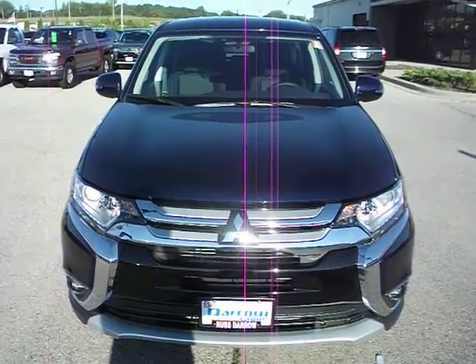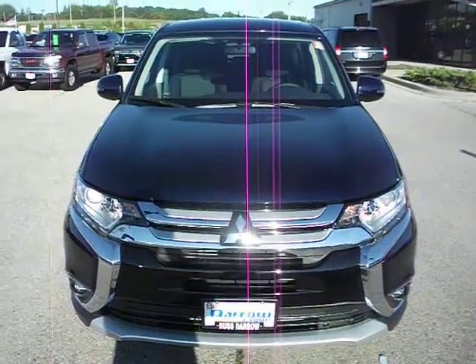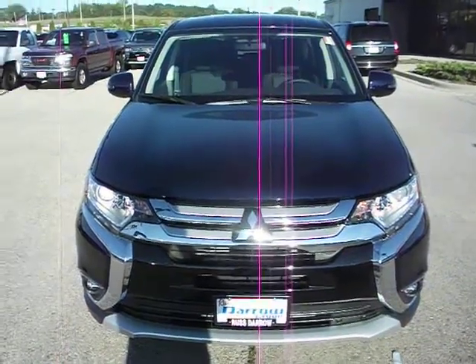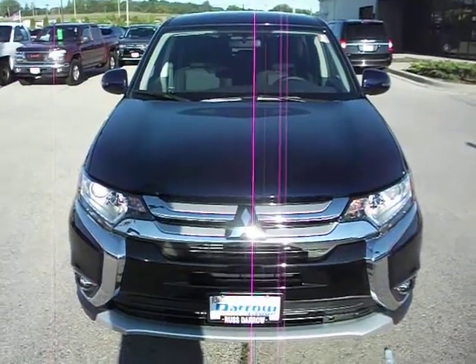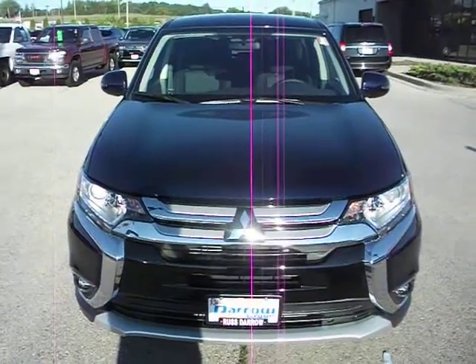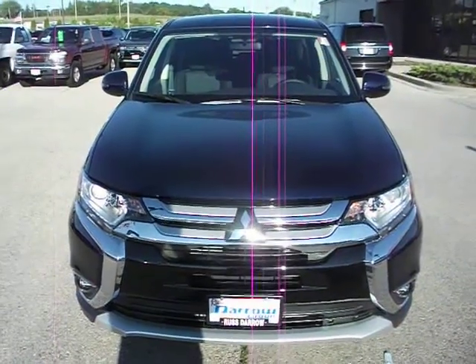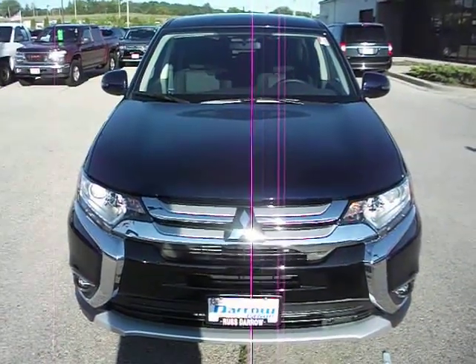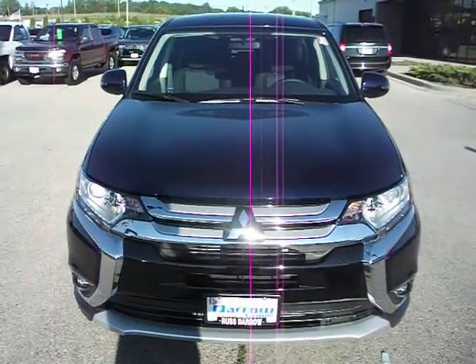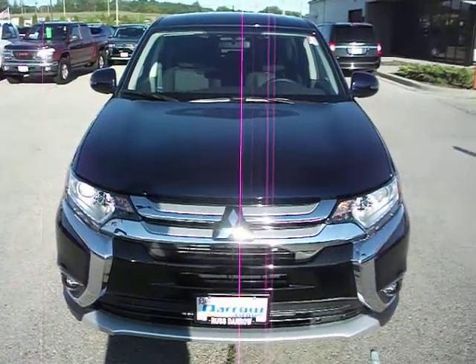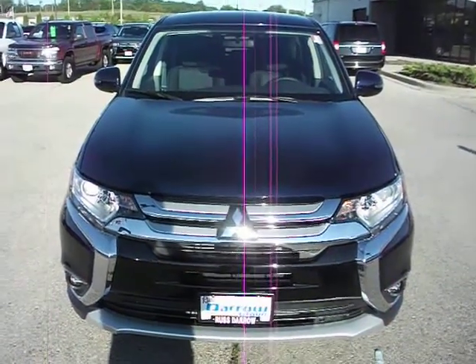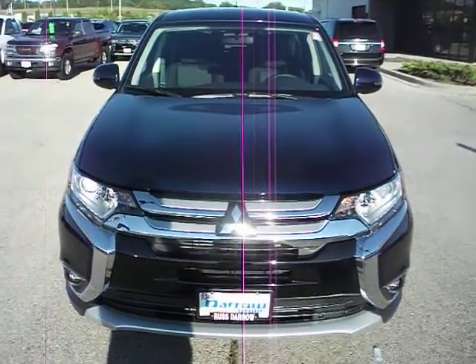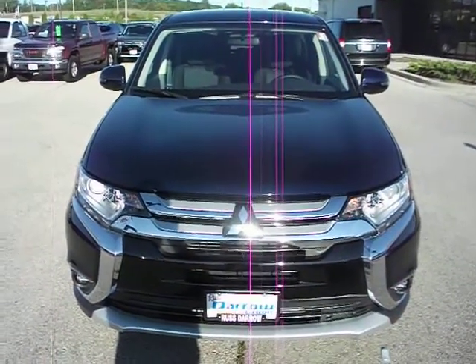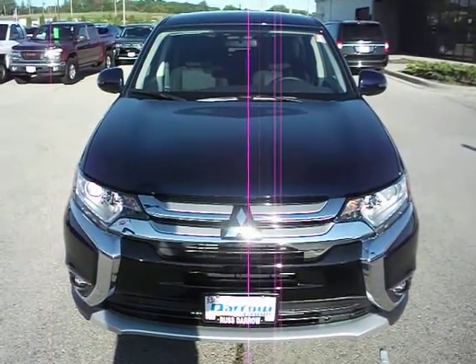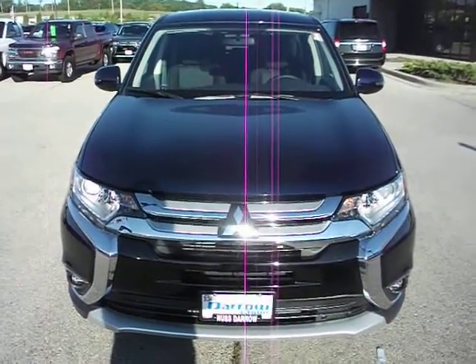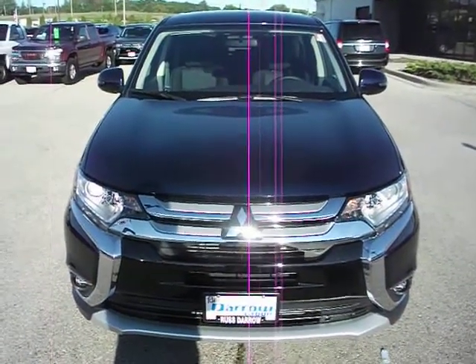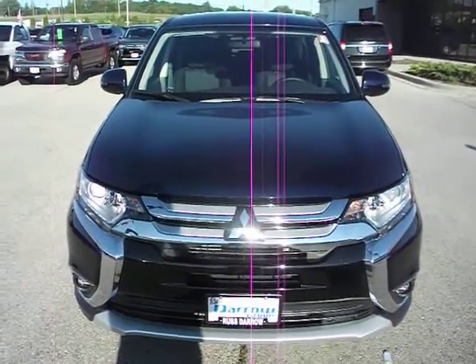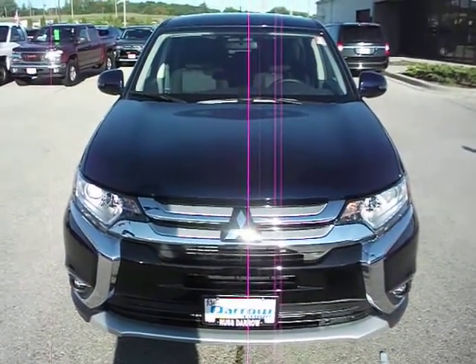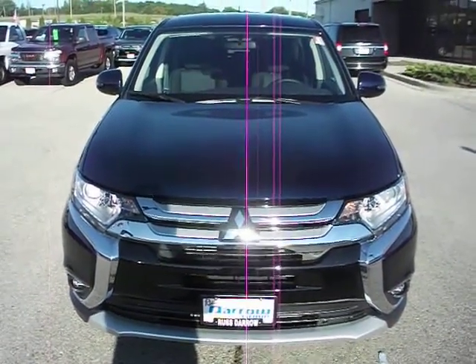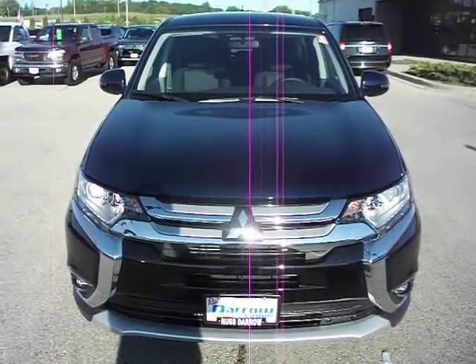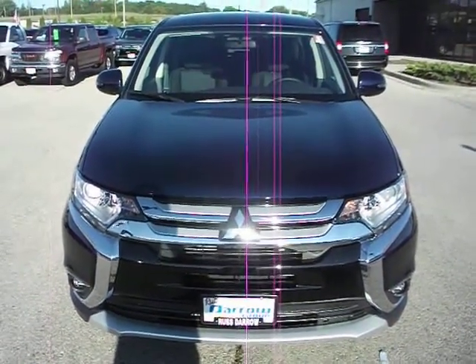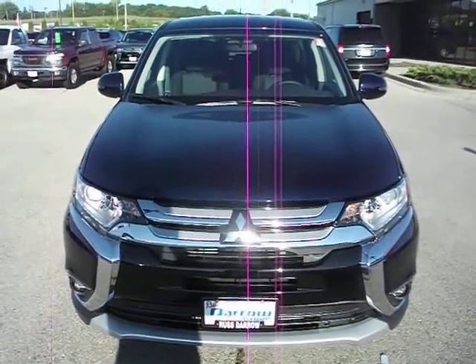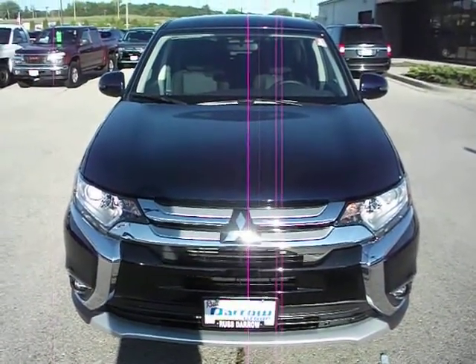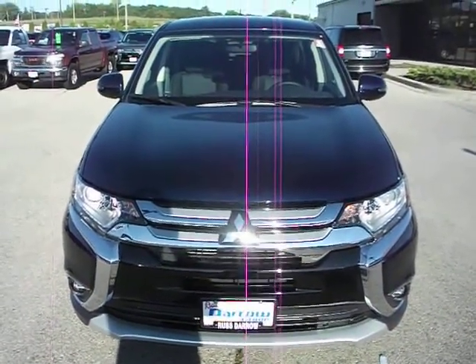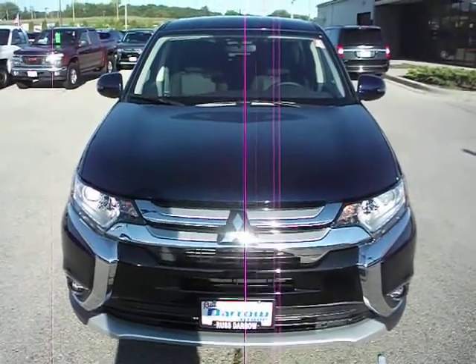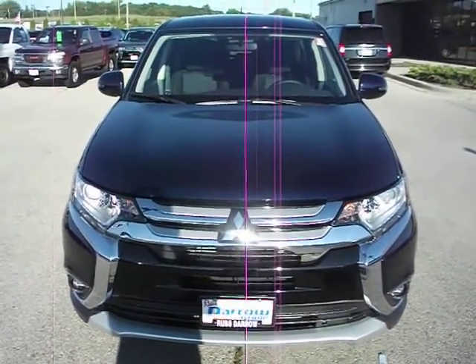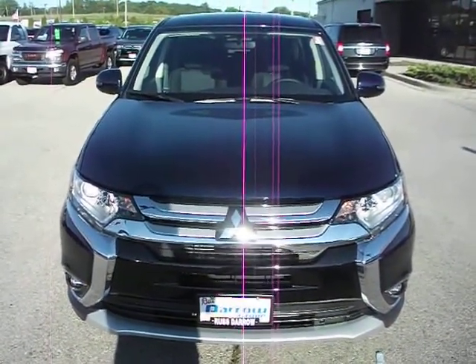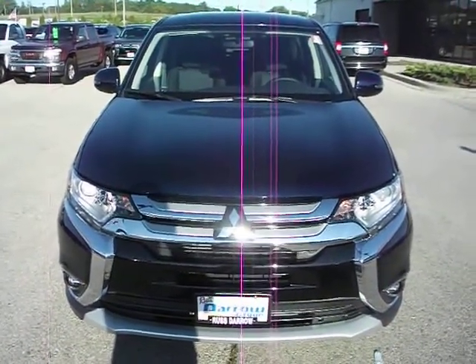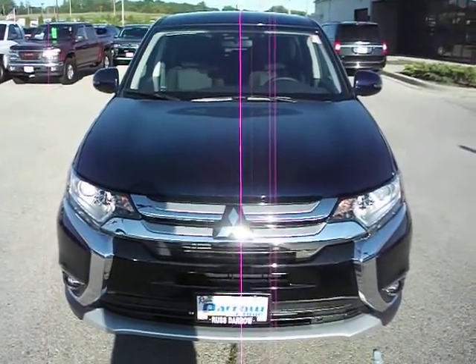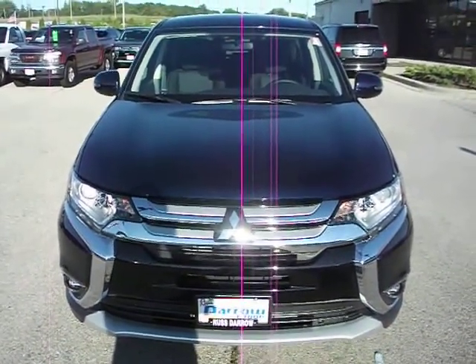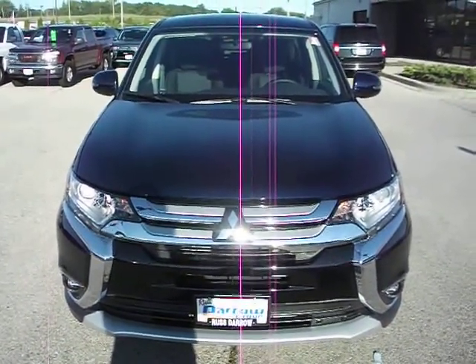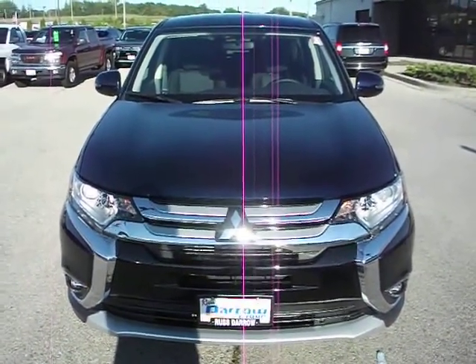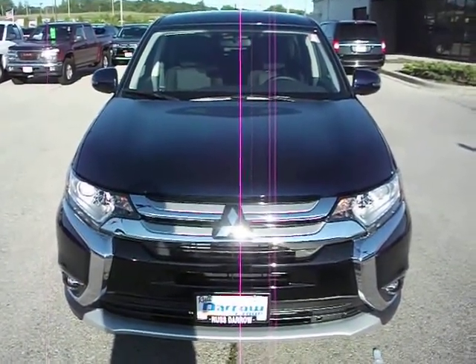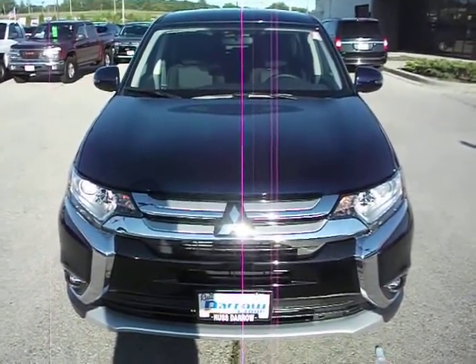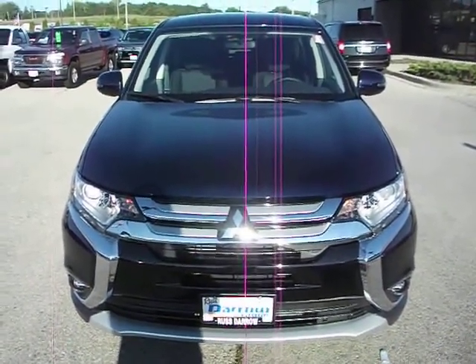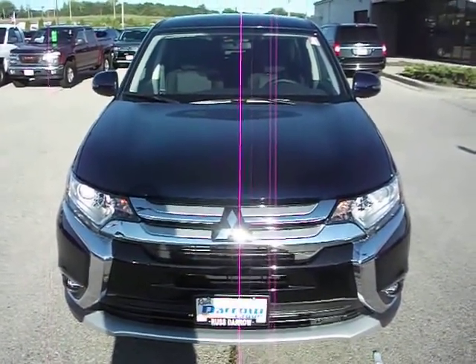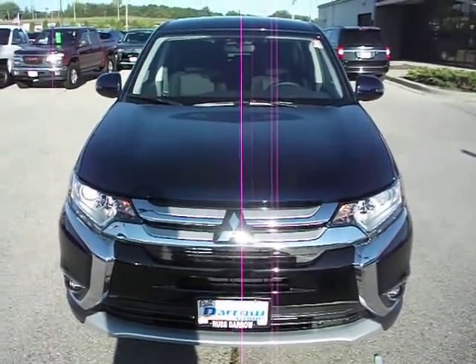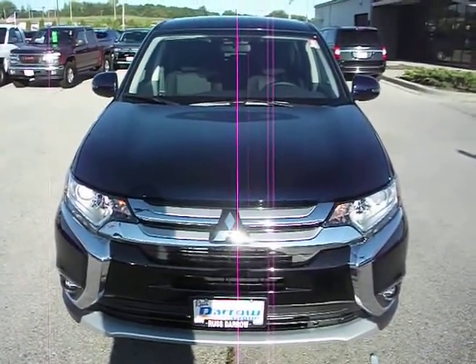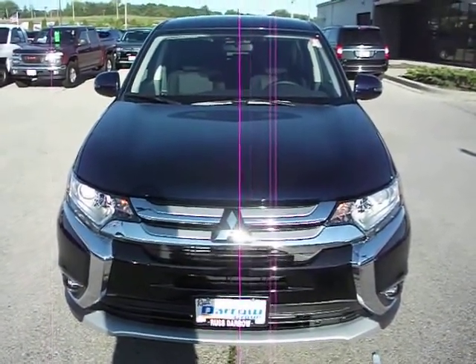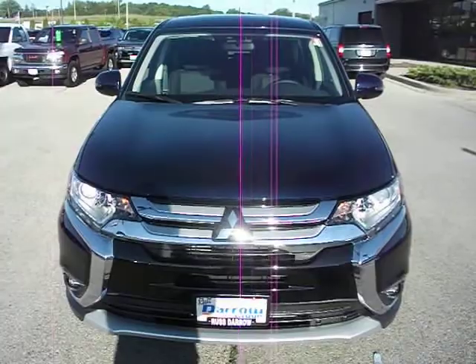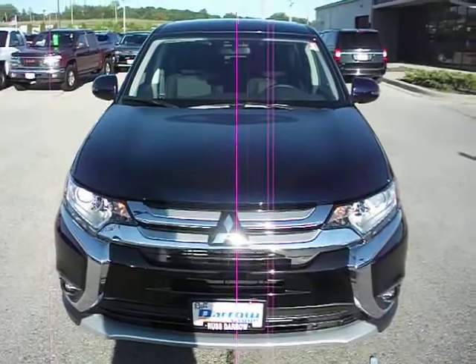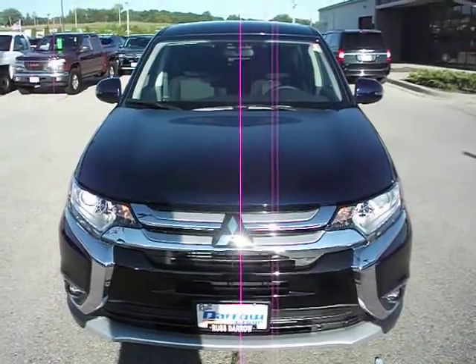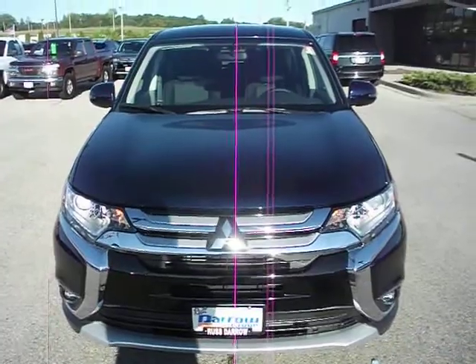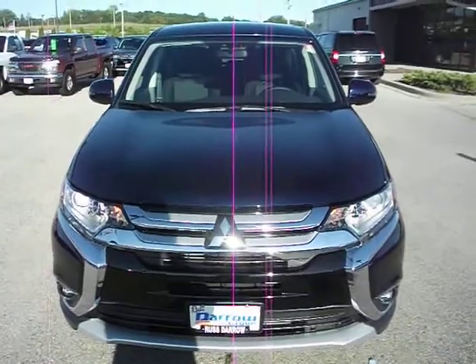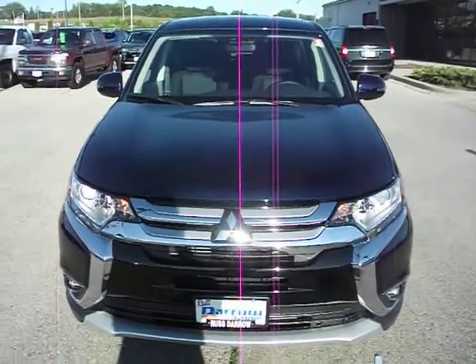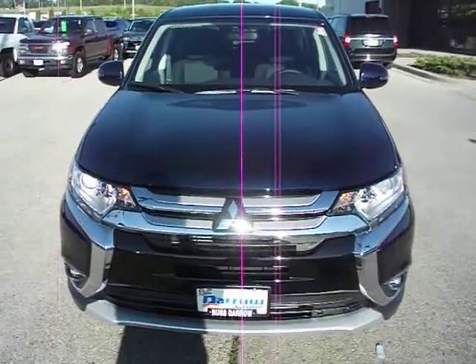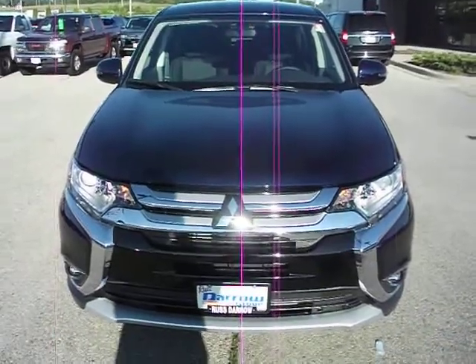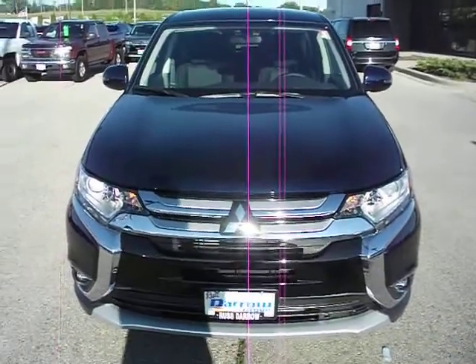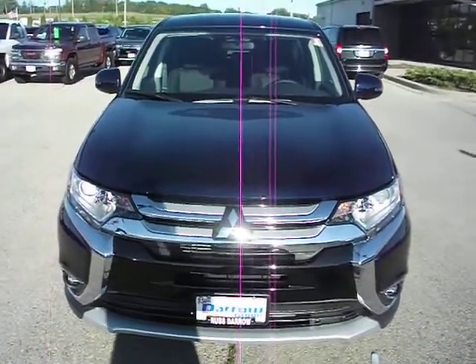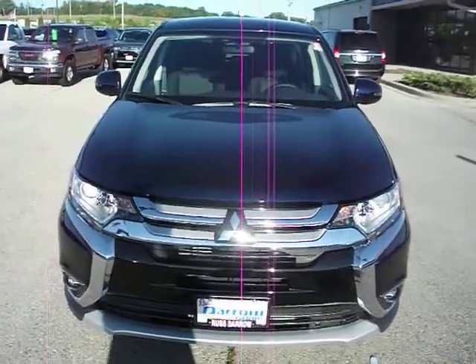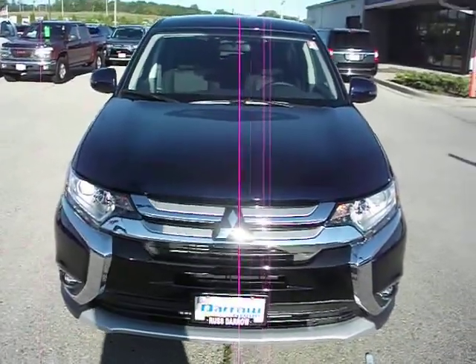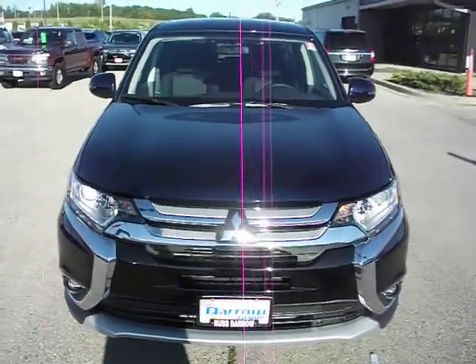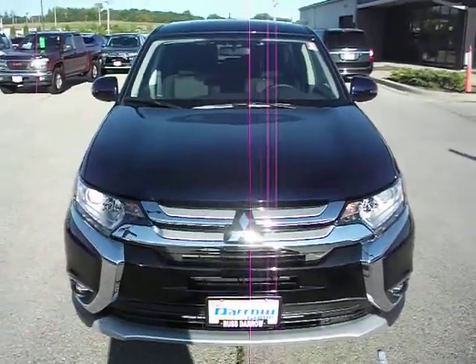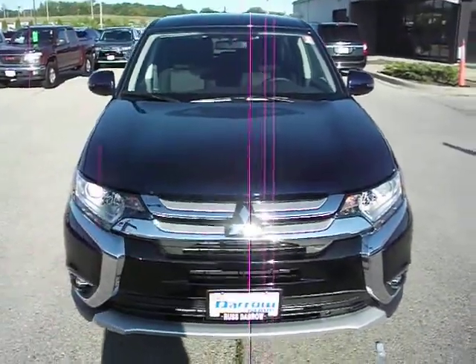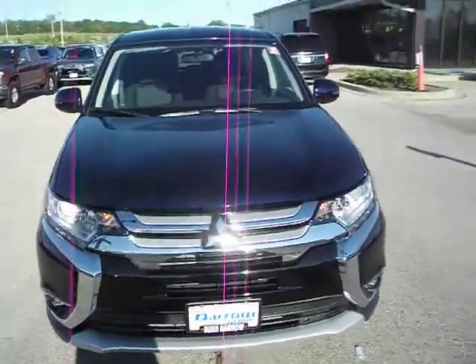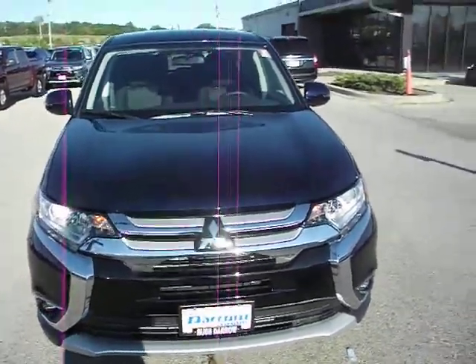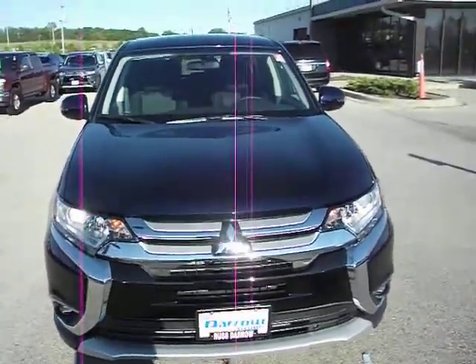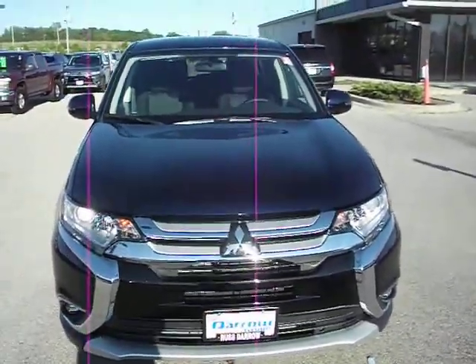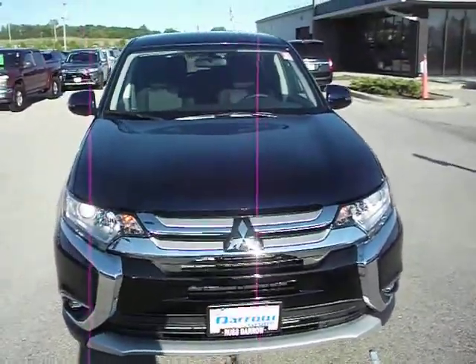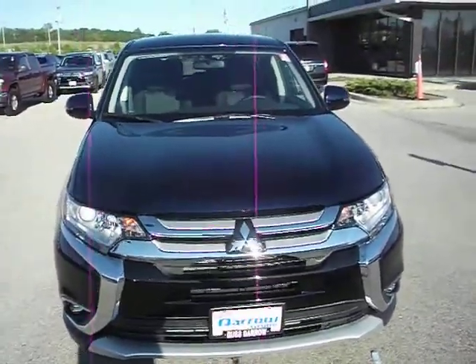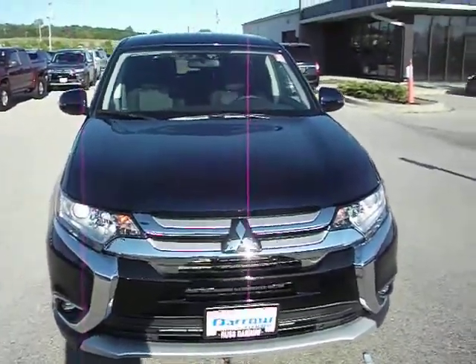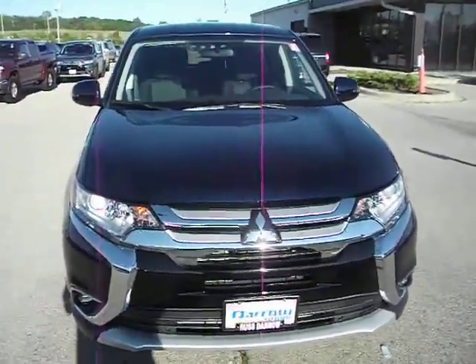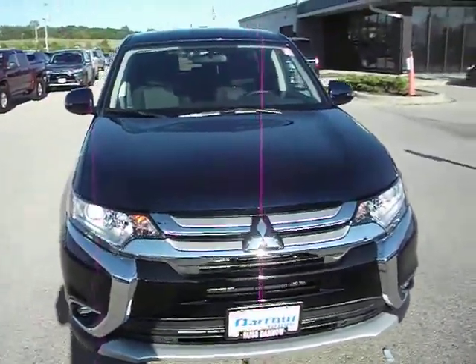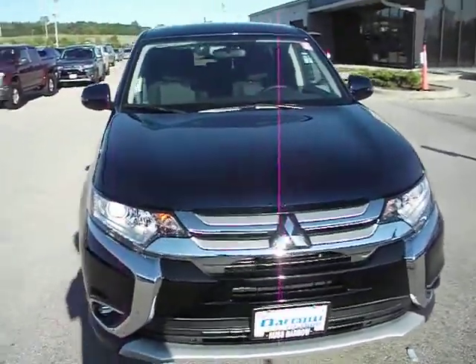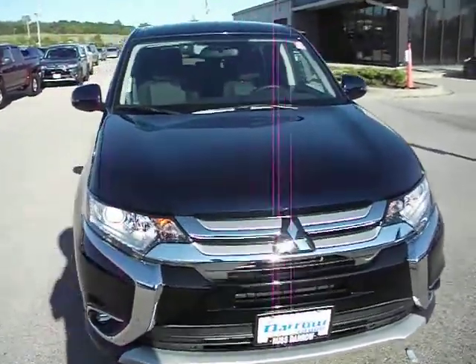Hello, welcome to Rustadaro Mitsubishi. My name is Ben, and today I'll be taking you around this 2016 Mitsubishi Outlander SE.